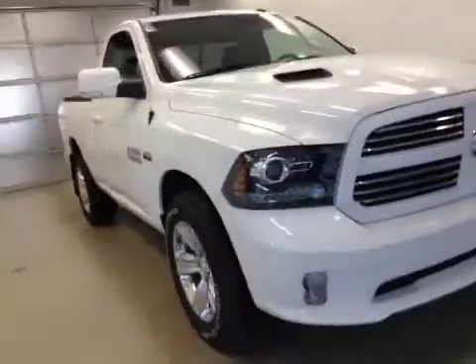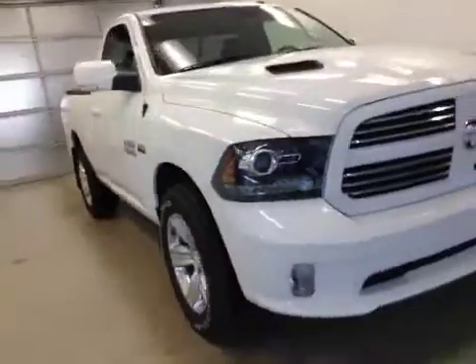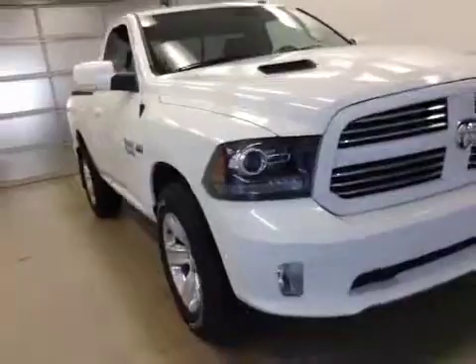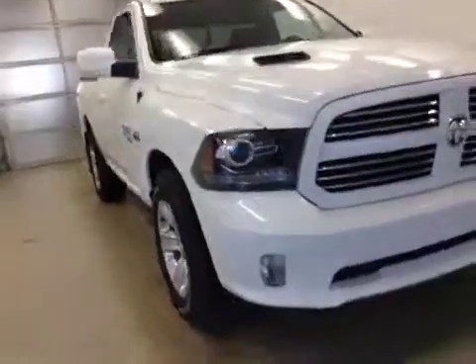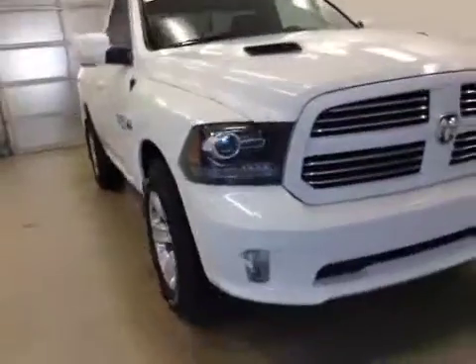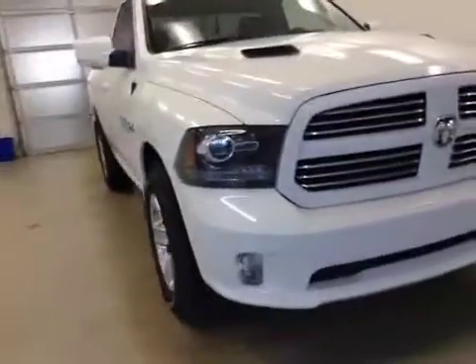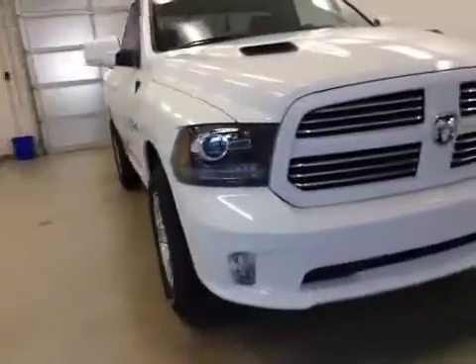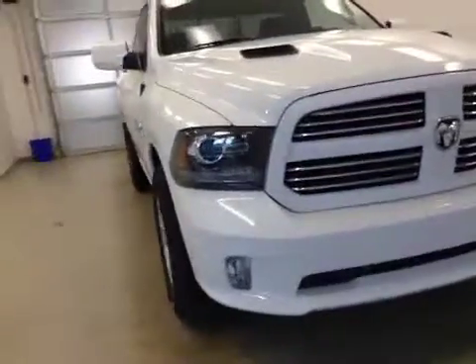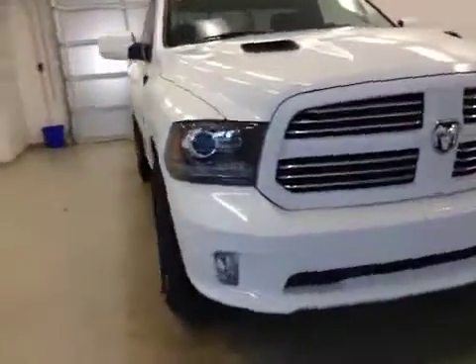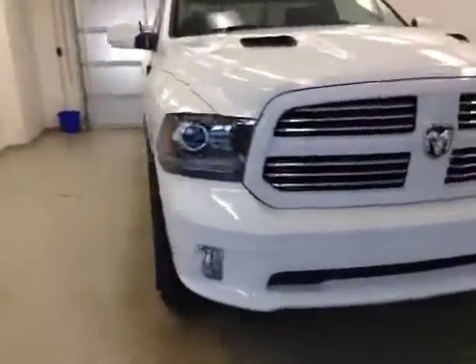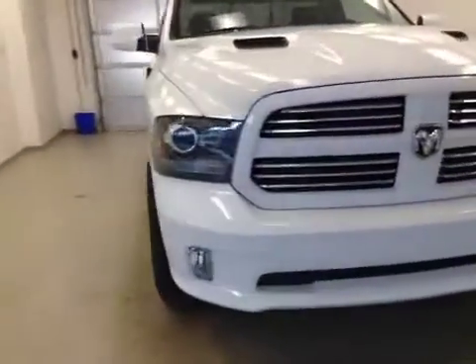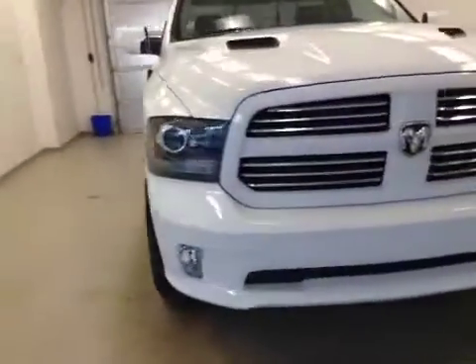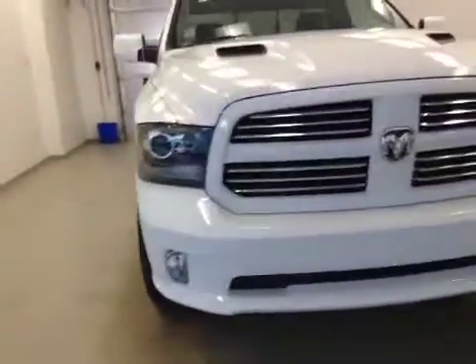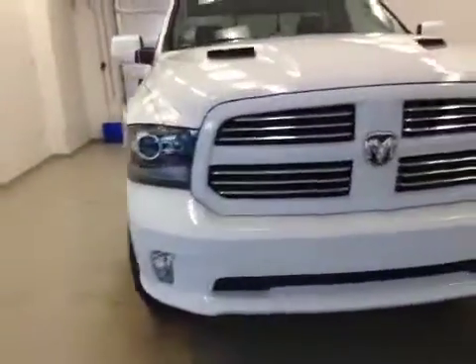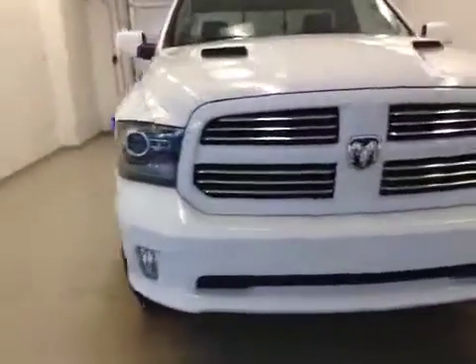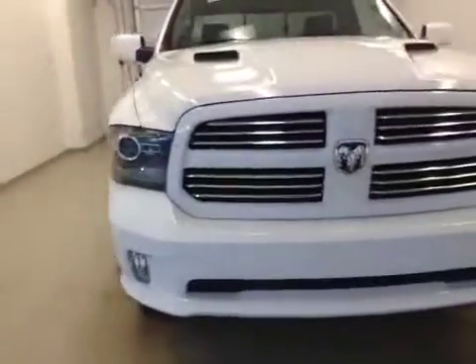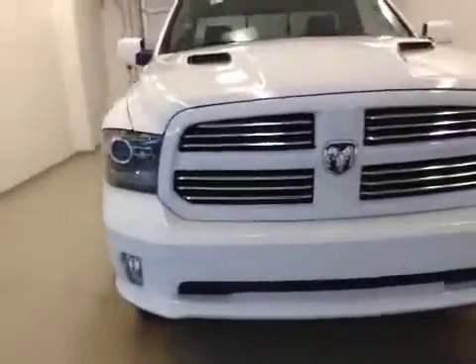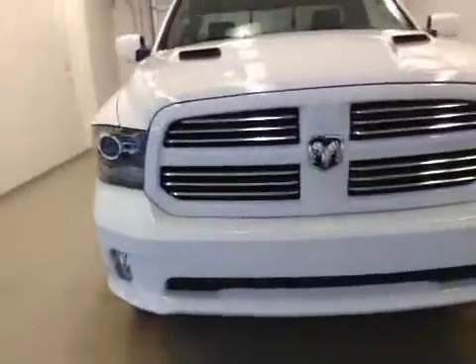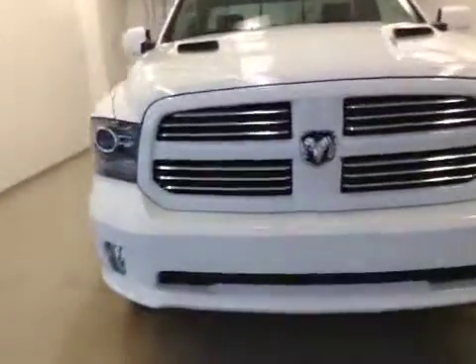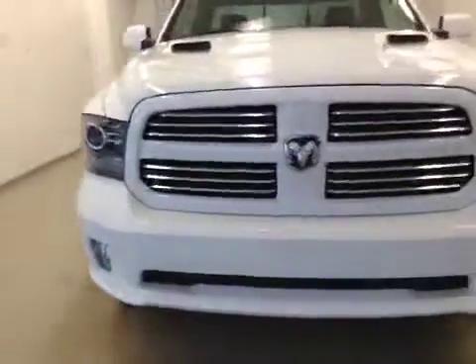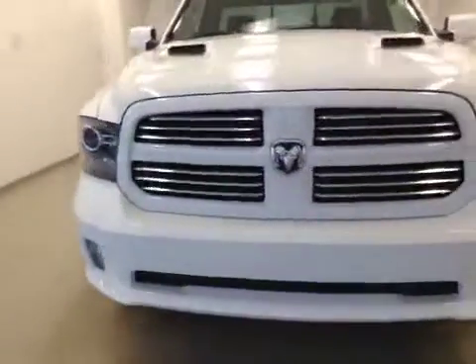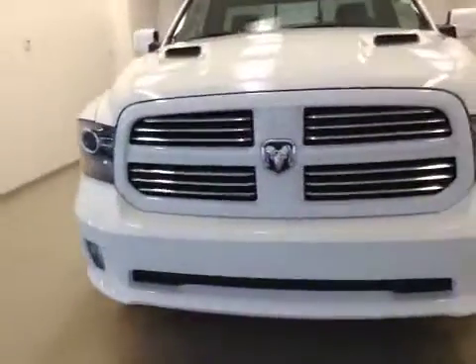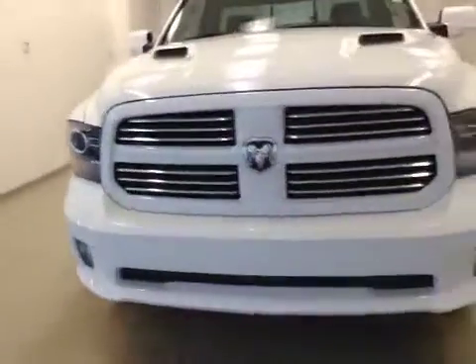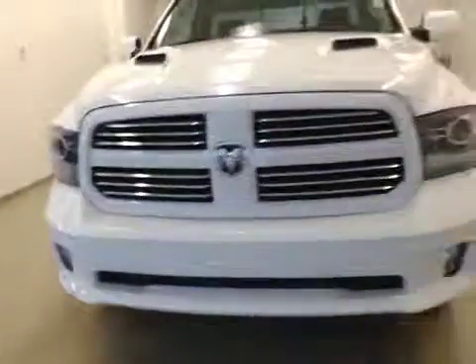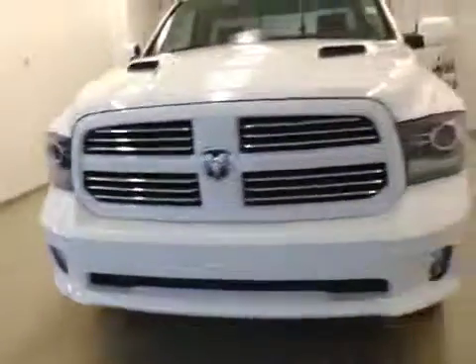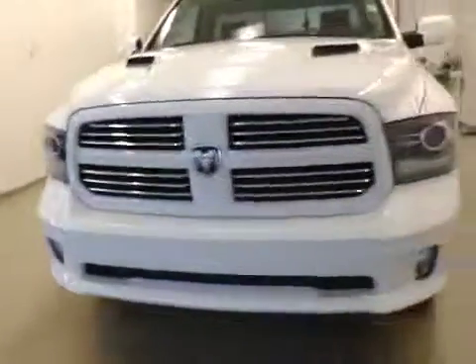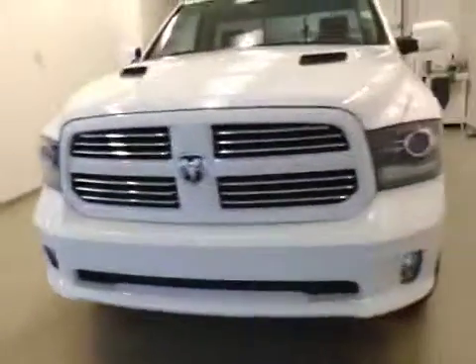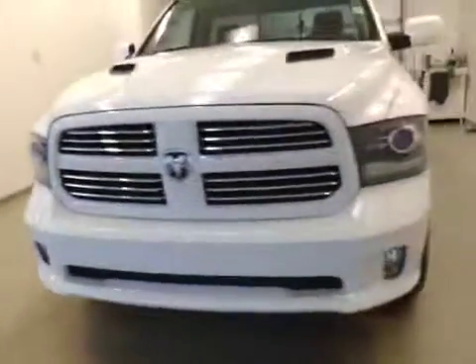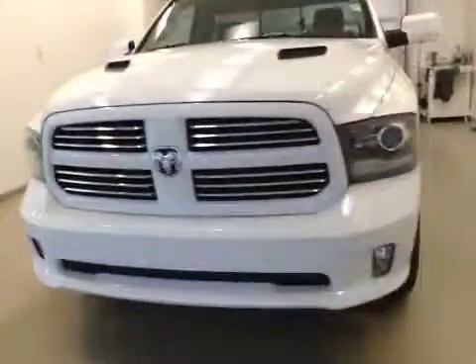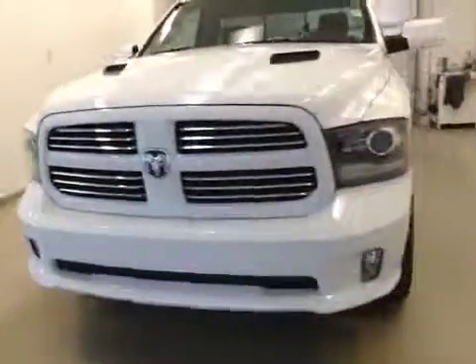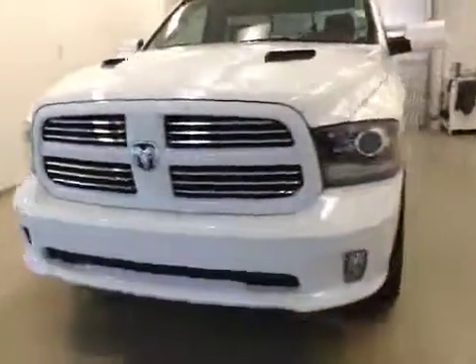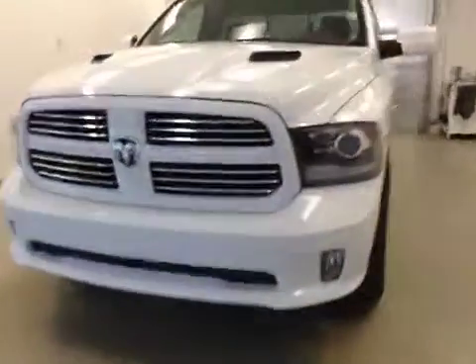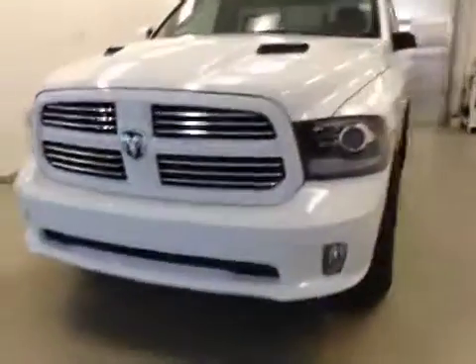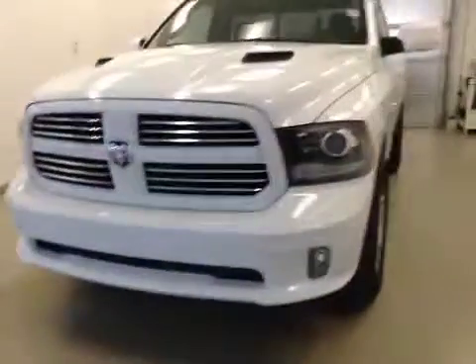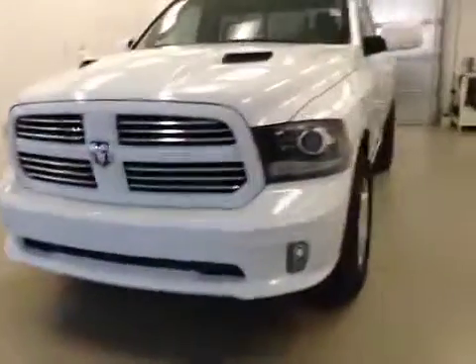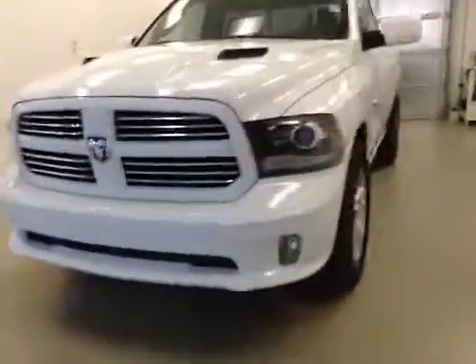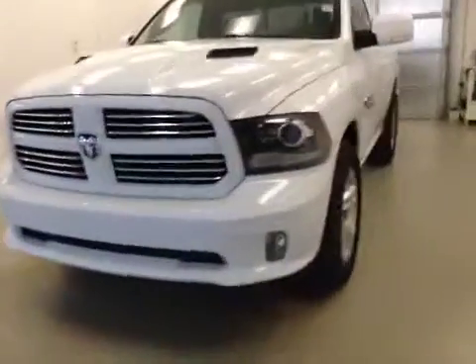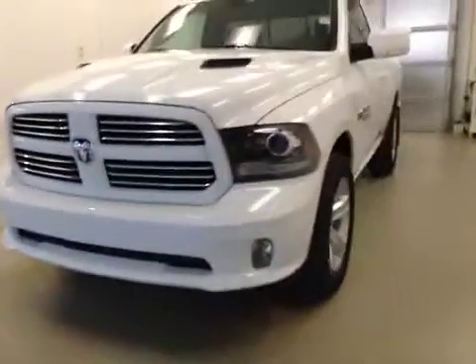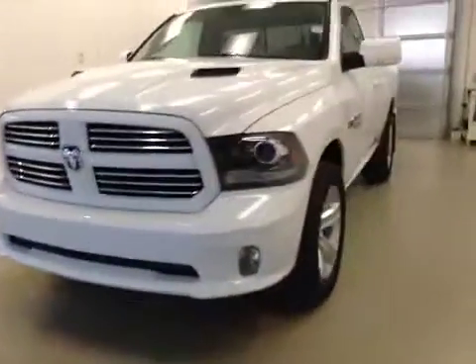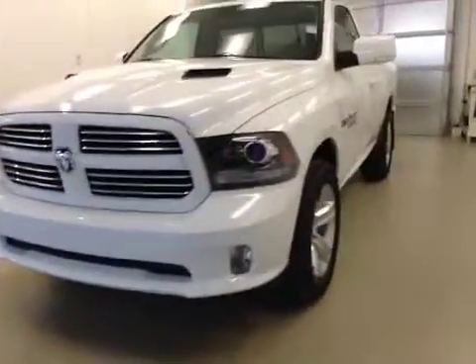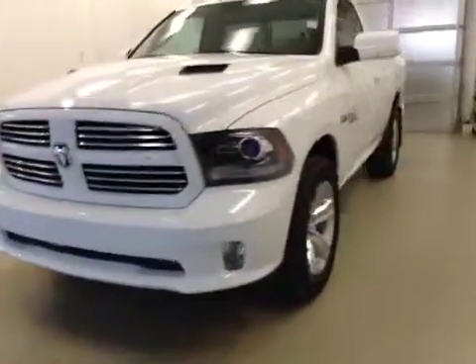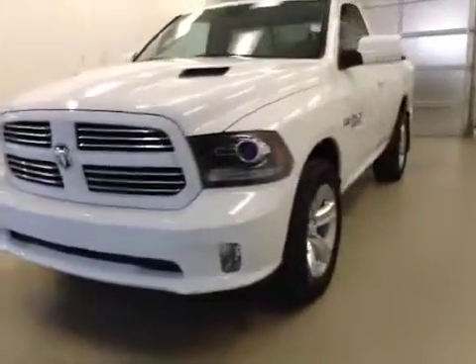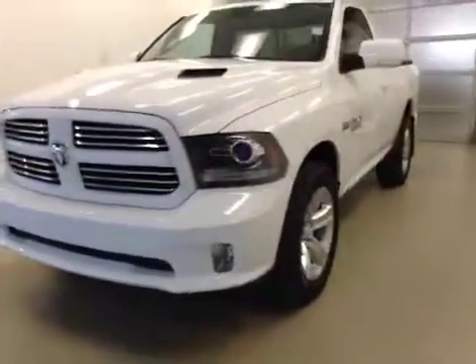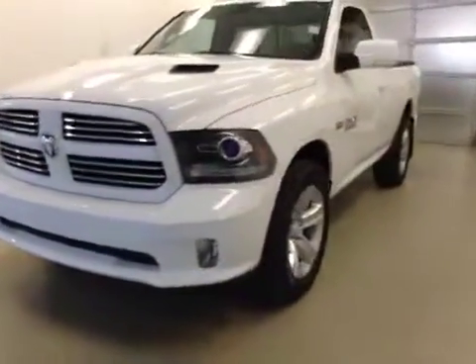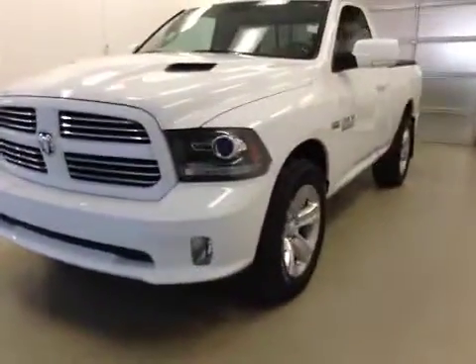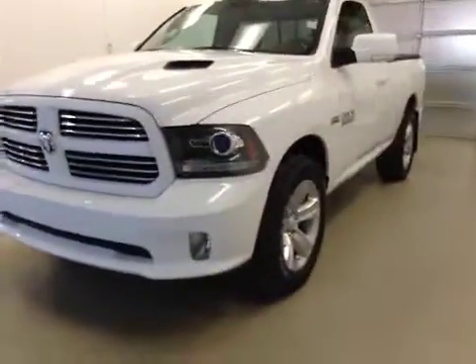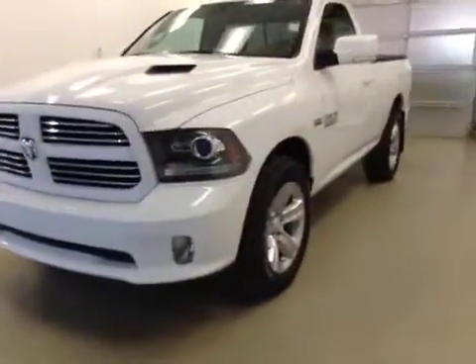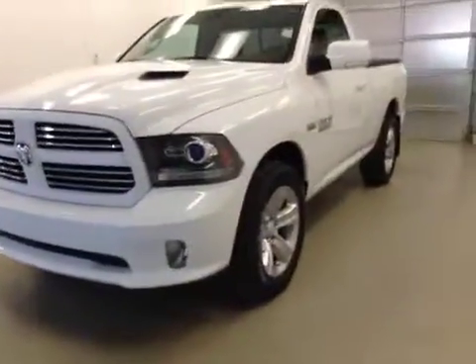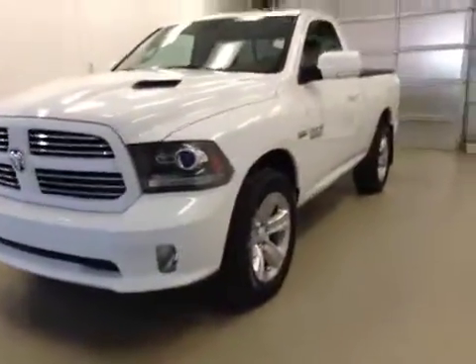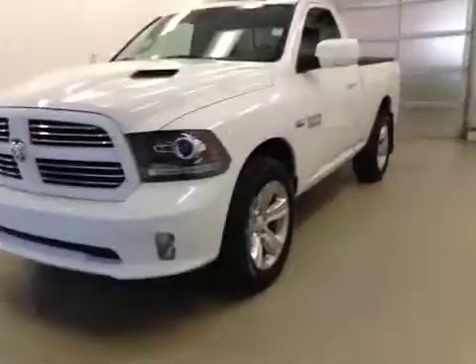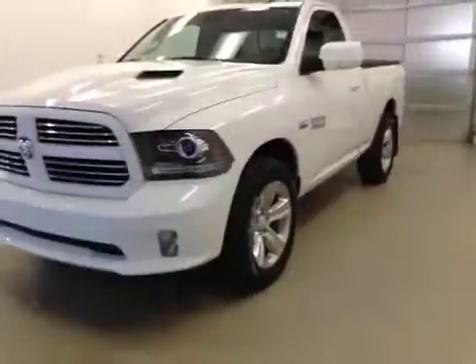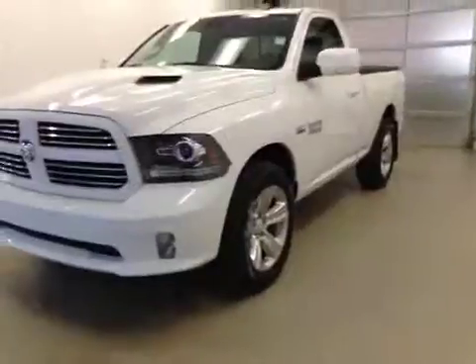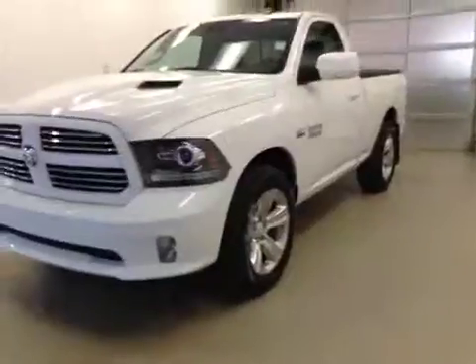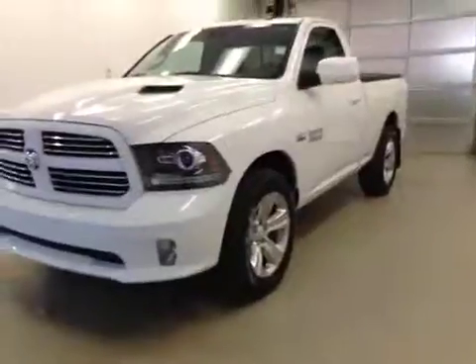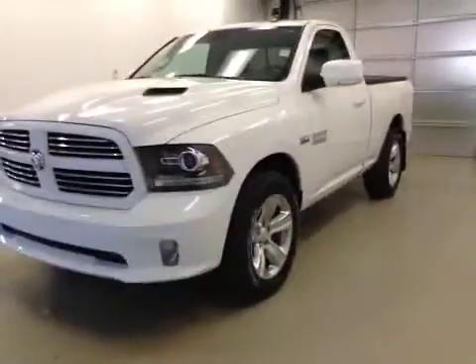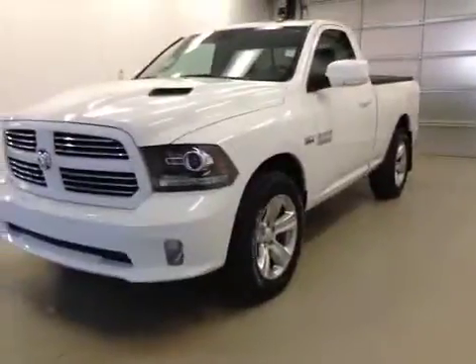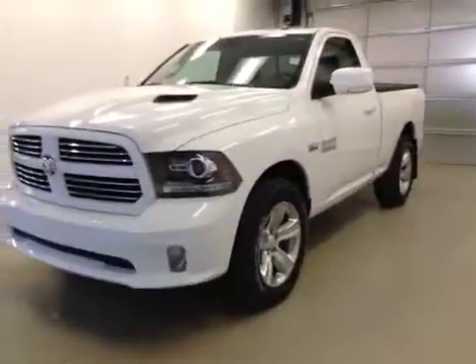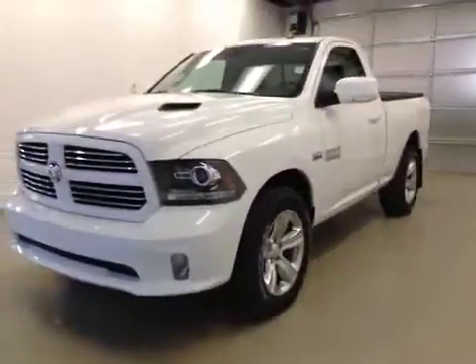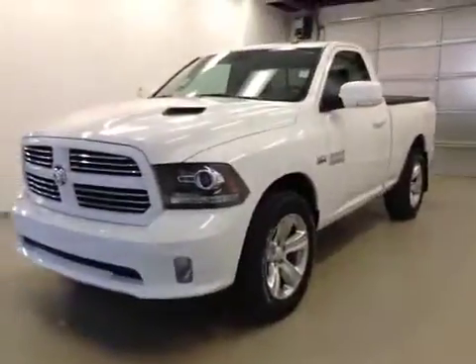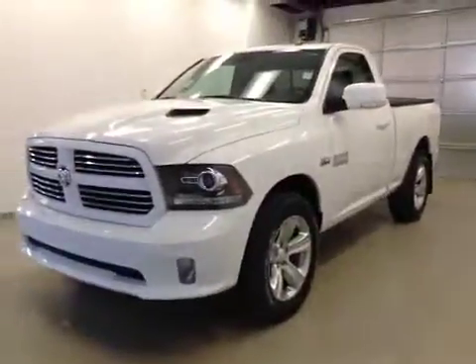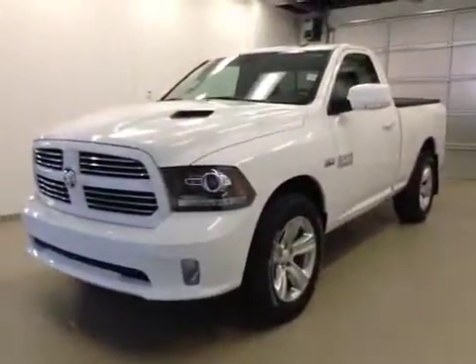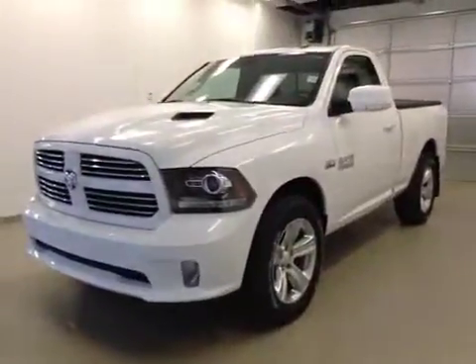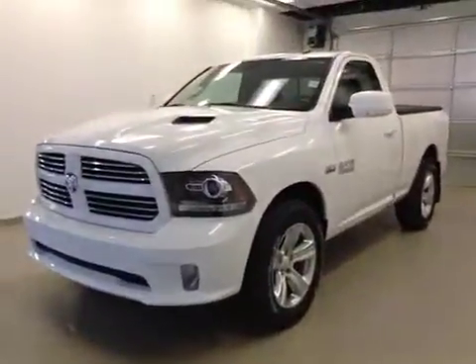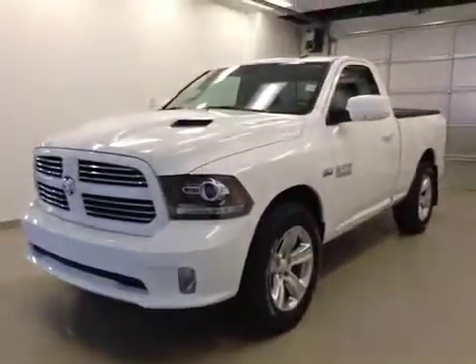This is stock number A41926, a 2014 Dodge Ram 1500 Sport, regular cab, four-wheel drive.